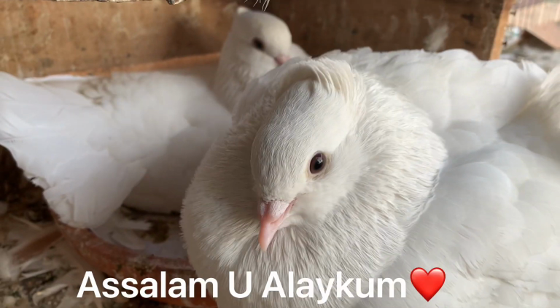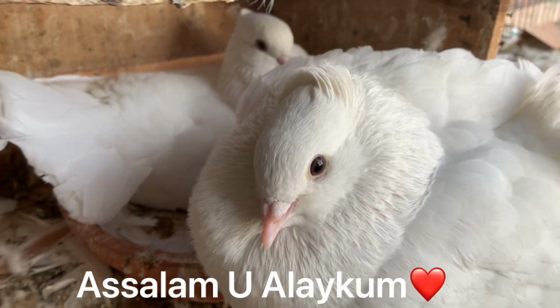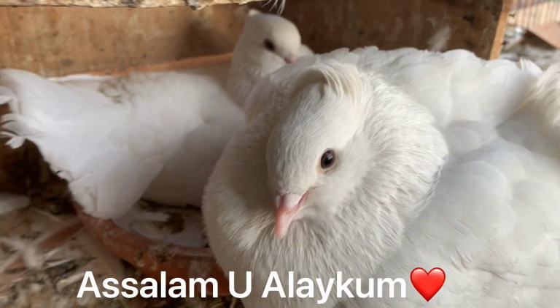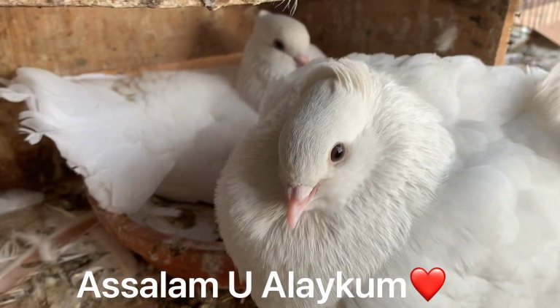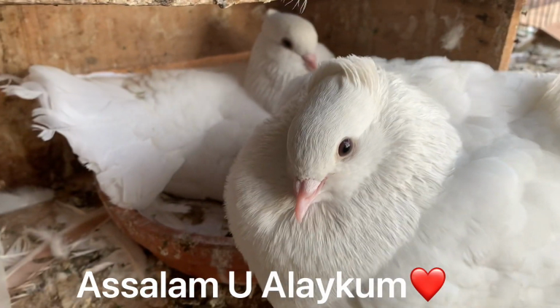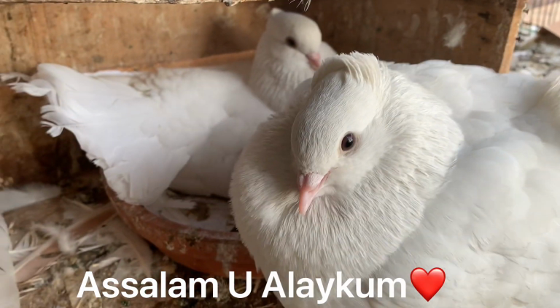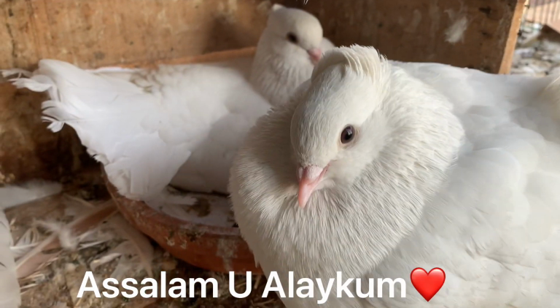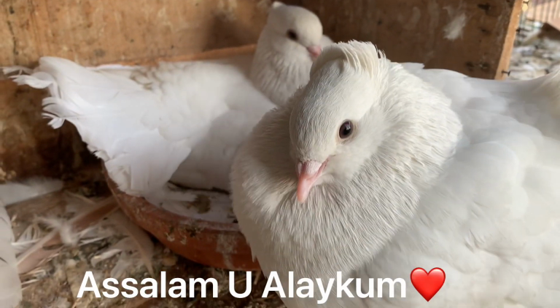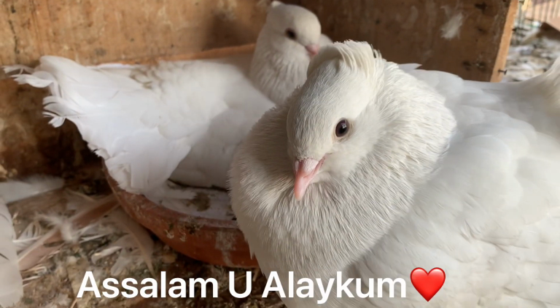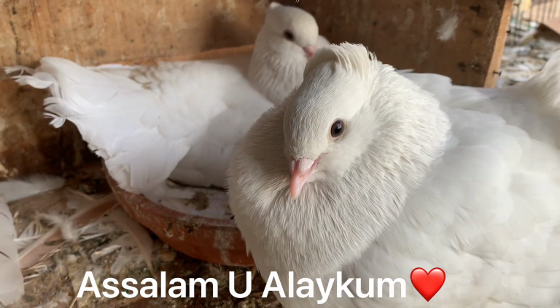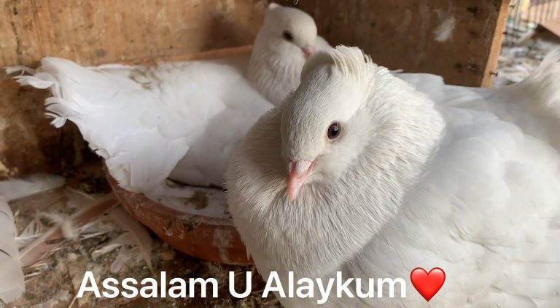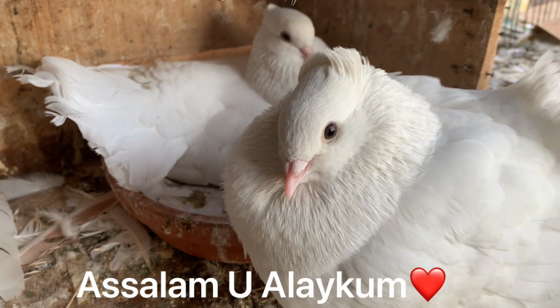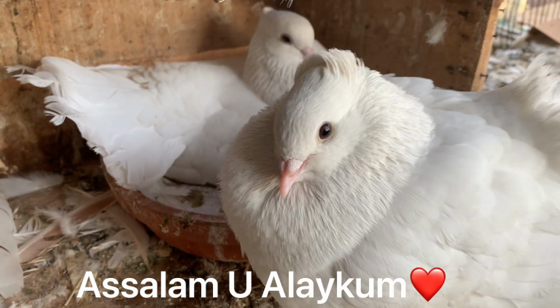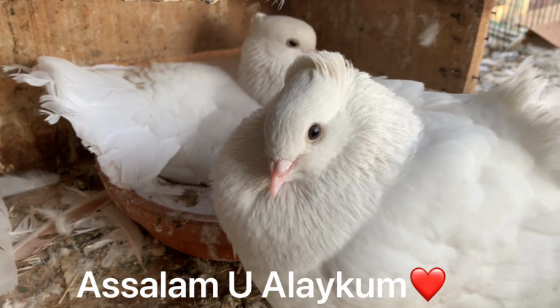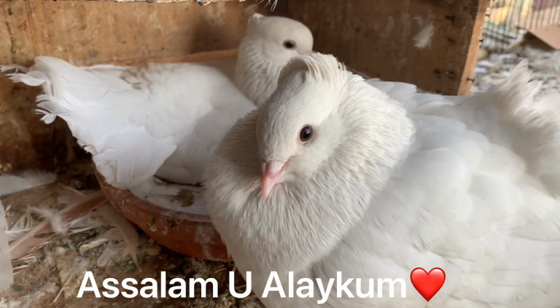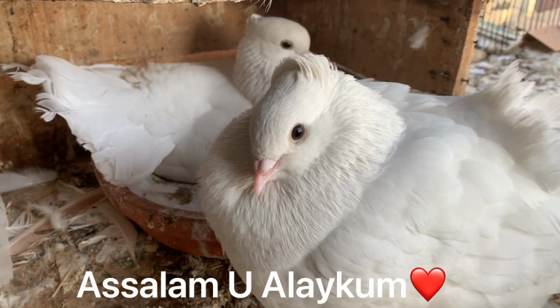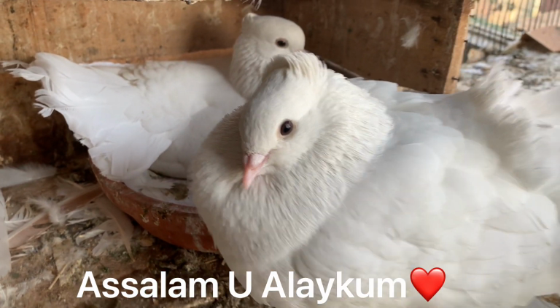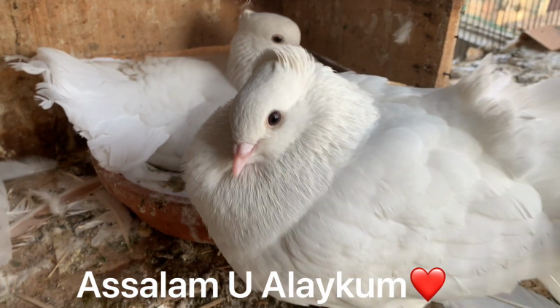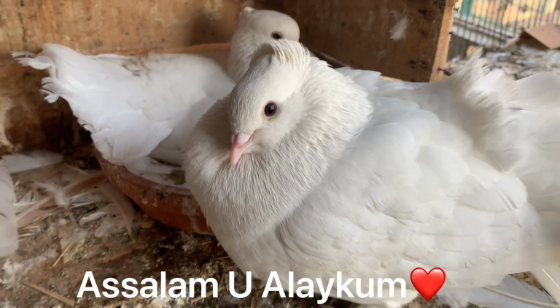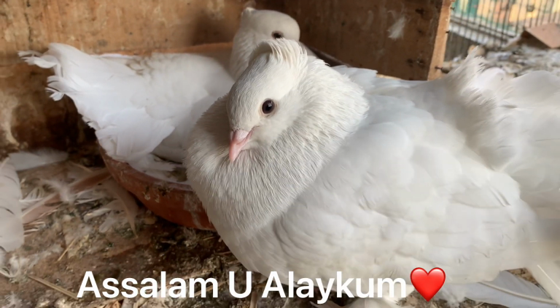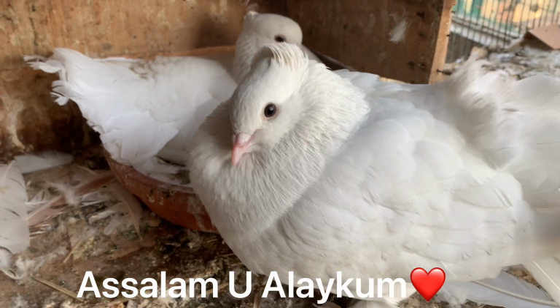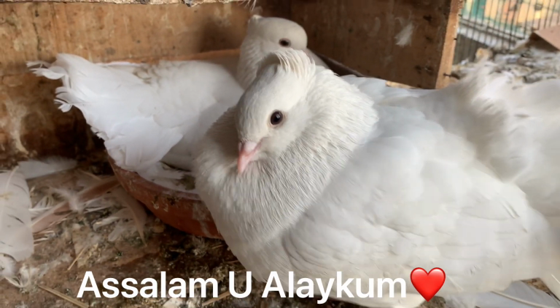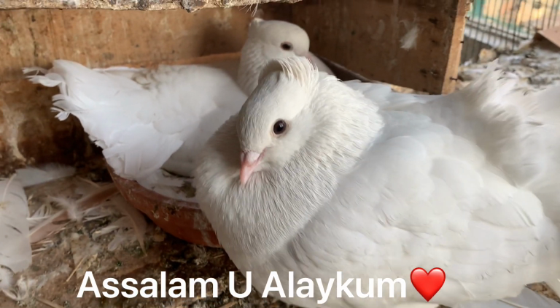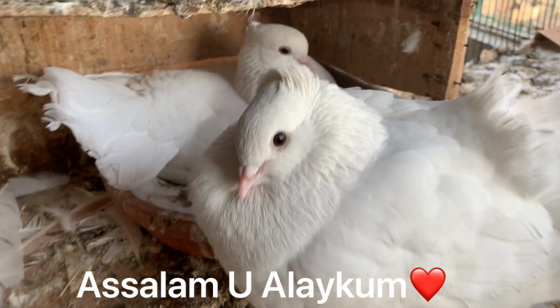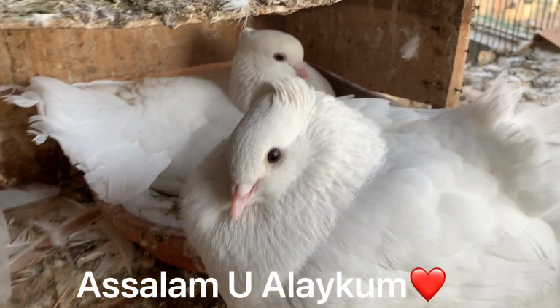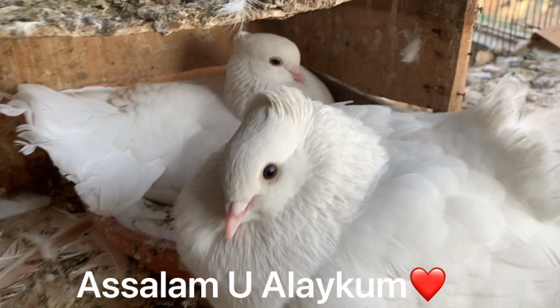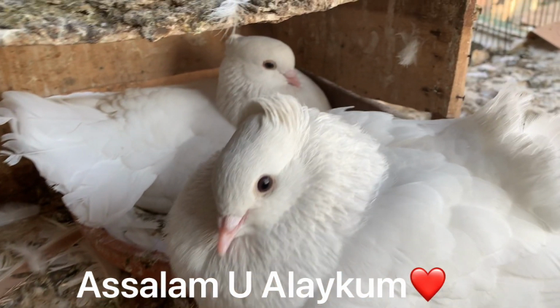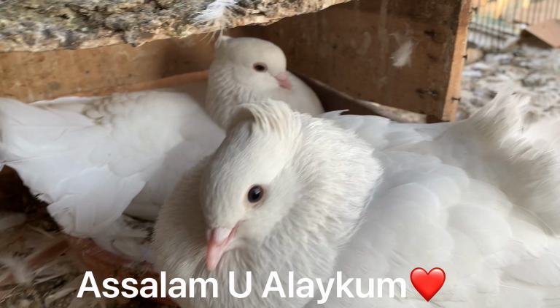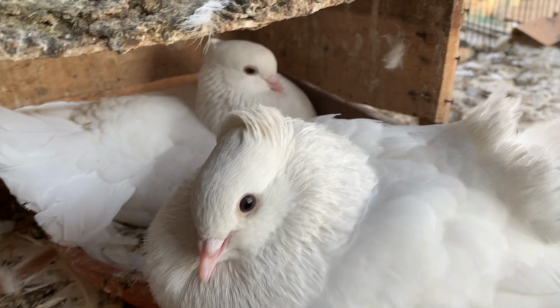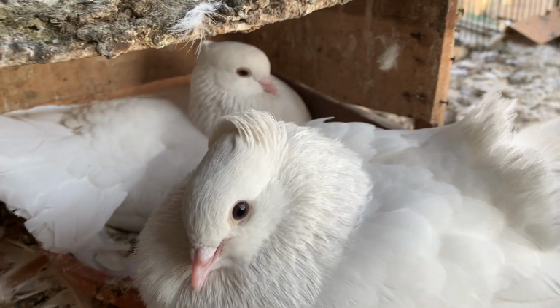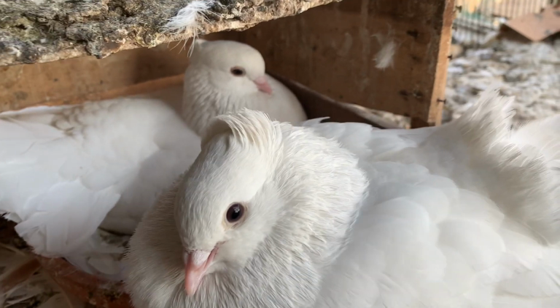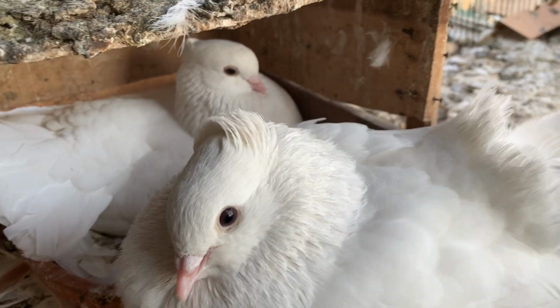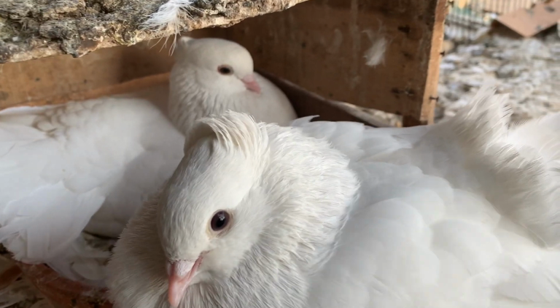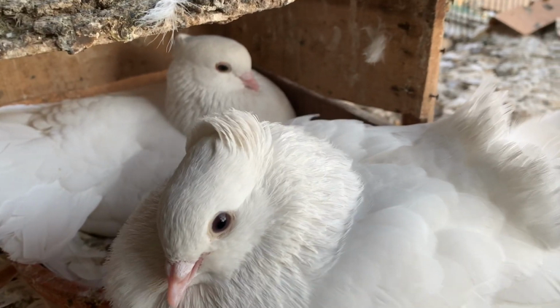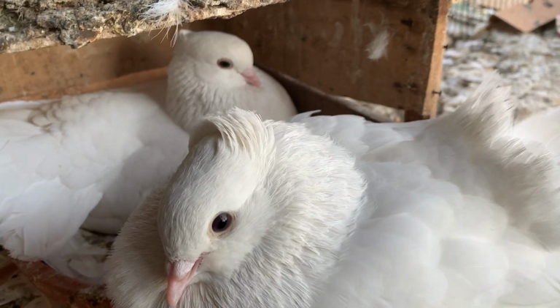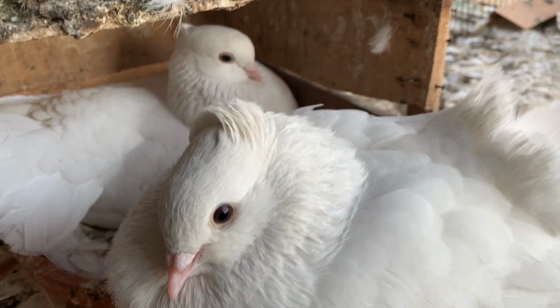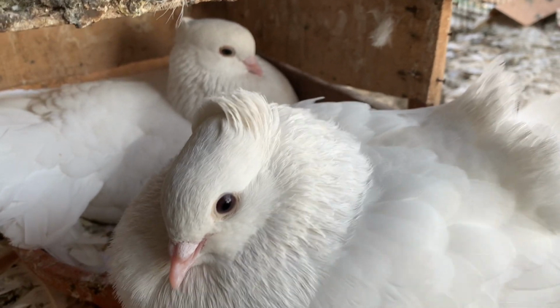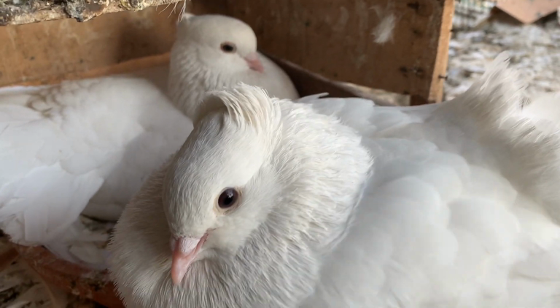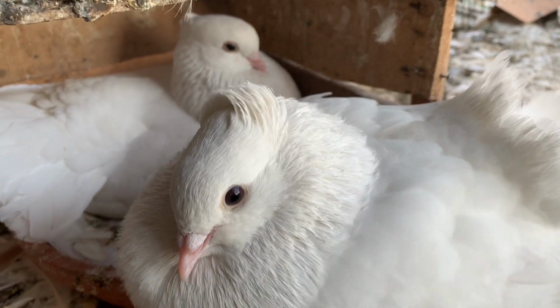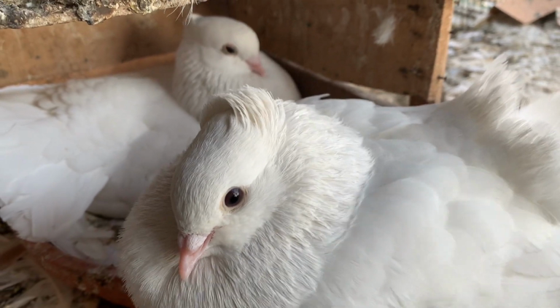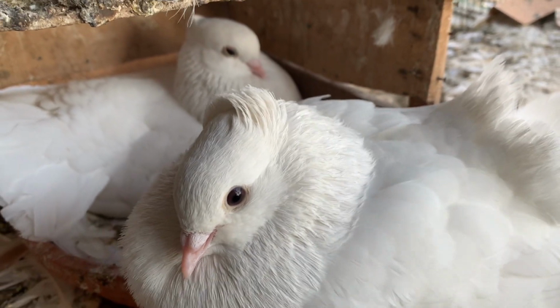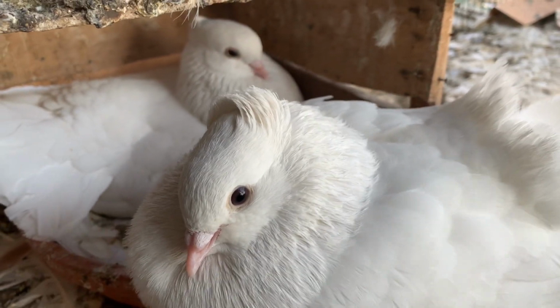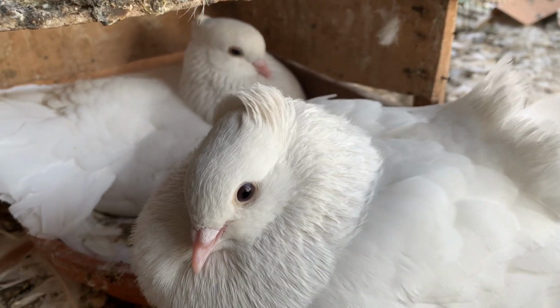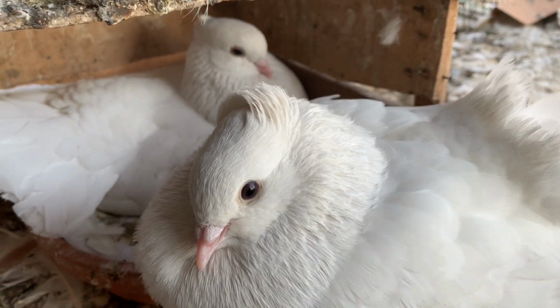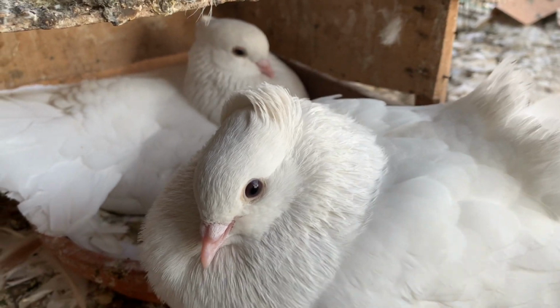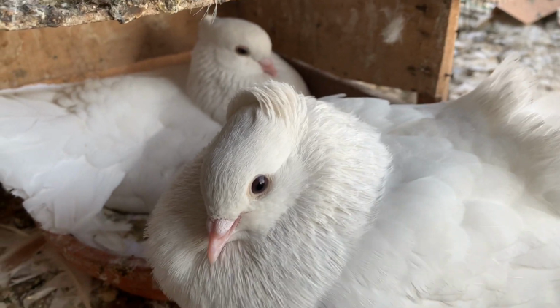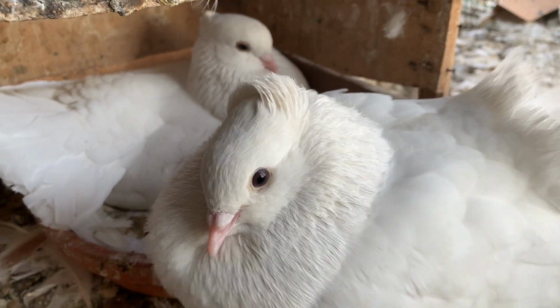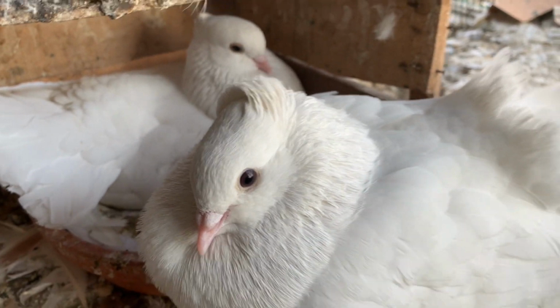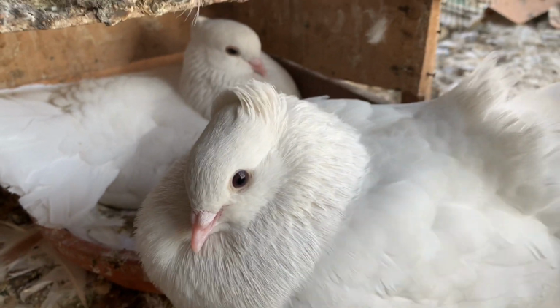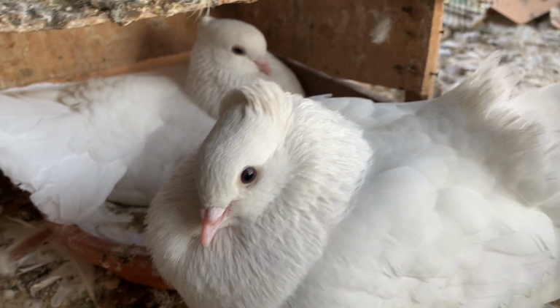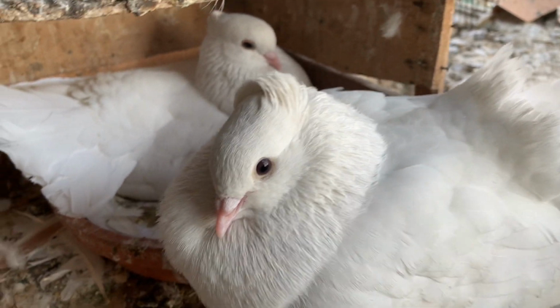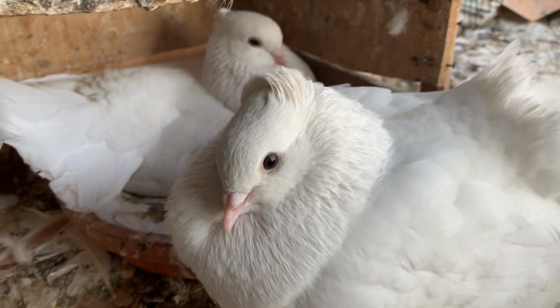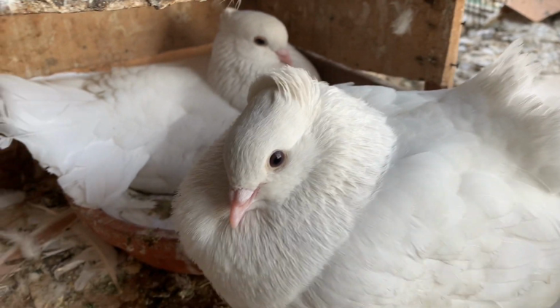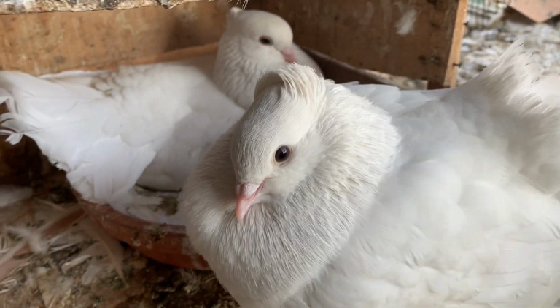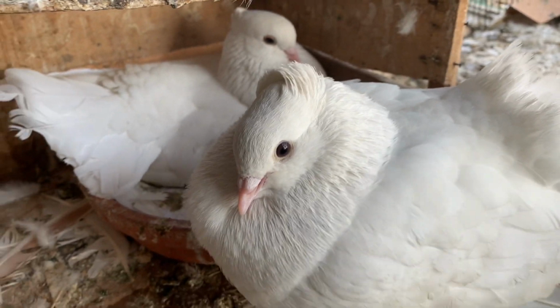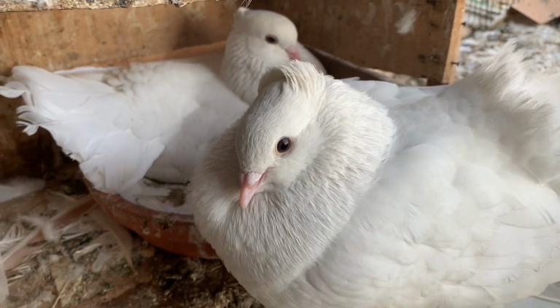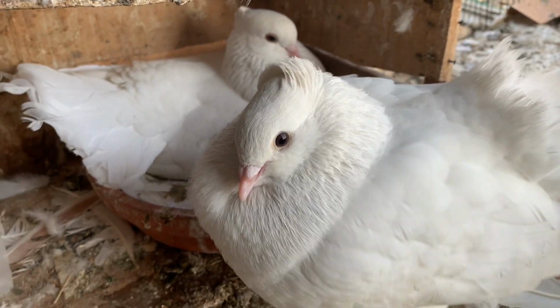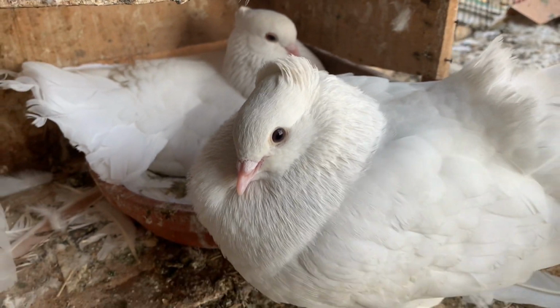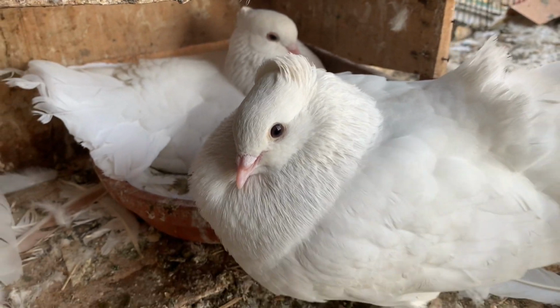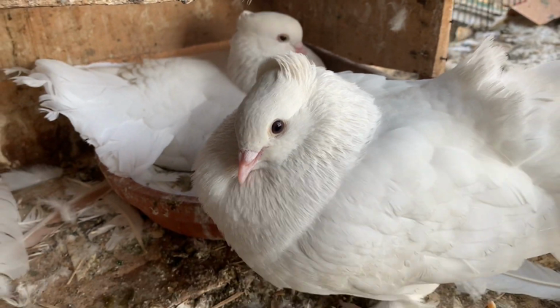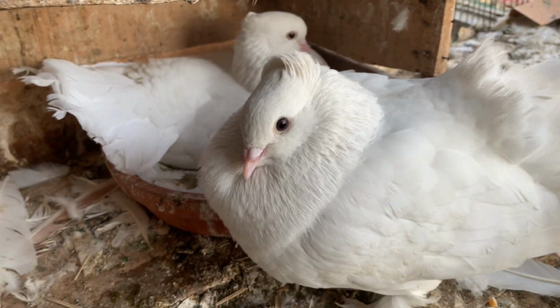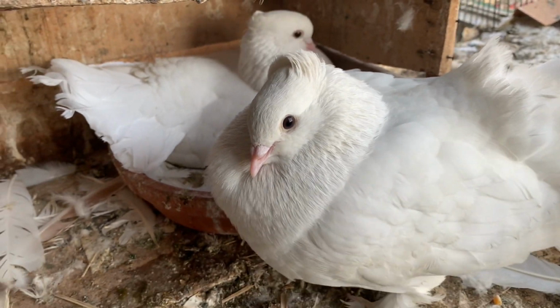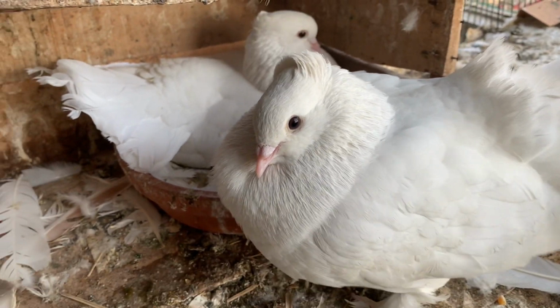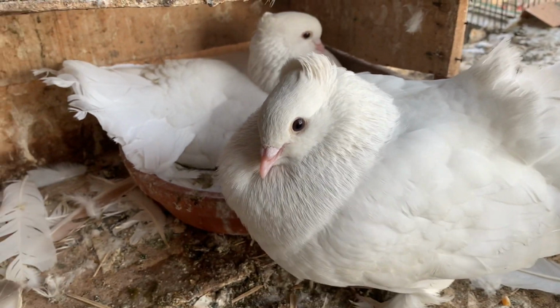Assalamualaikum YouTube family, my name is Heather and you are watching Heather Pet Vlogs, and we are starting today's video.